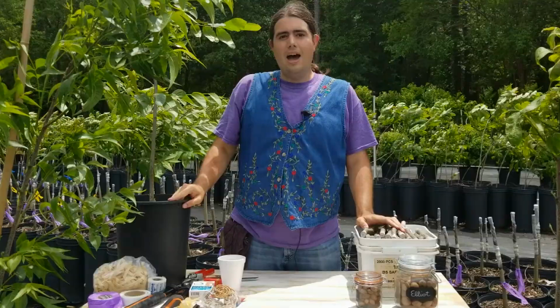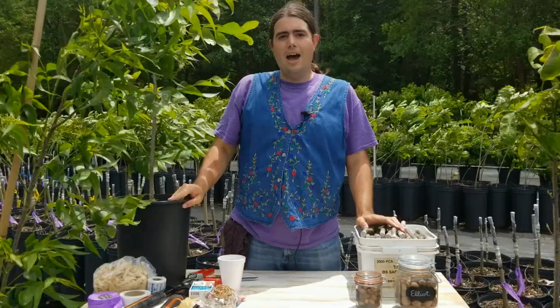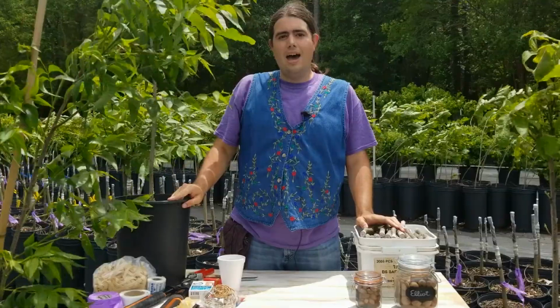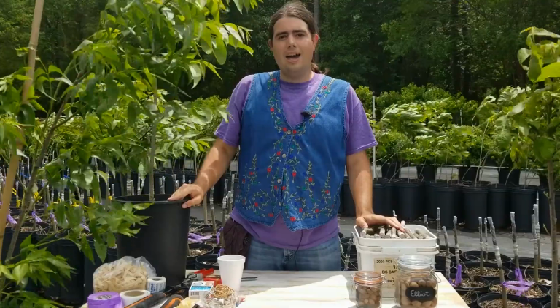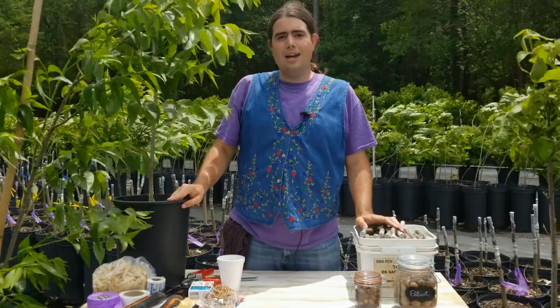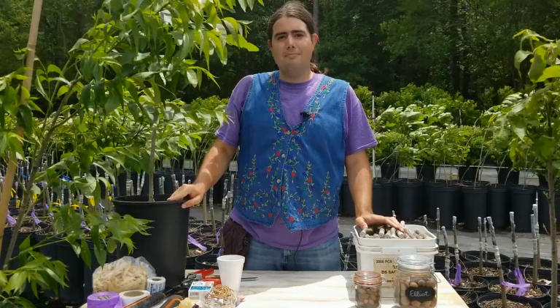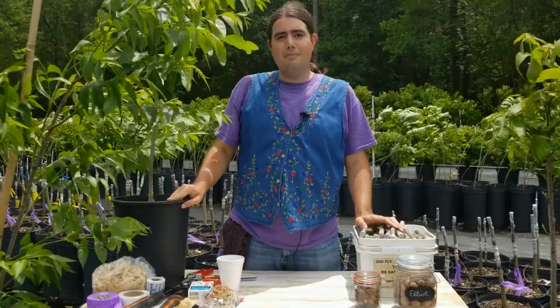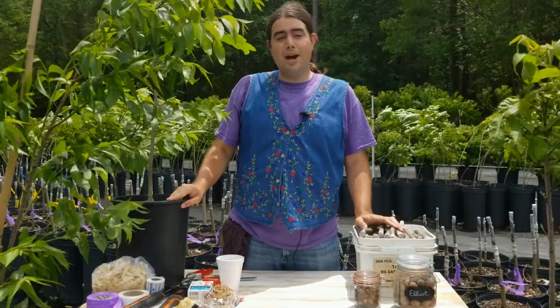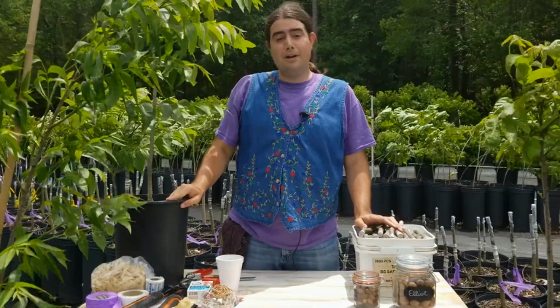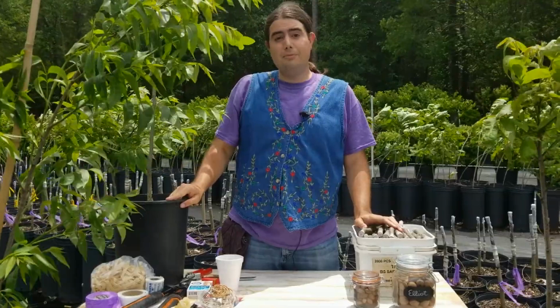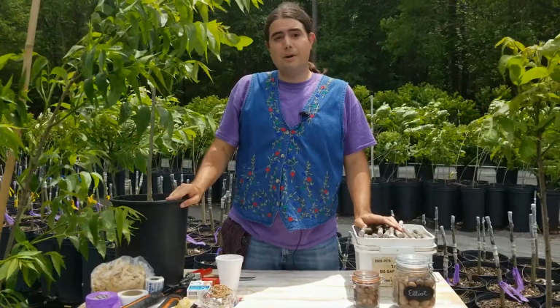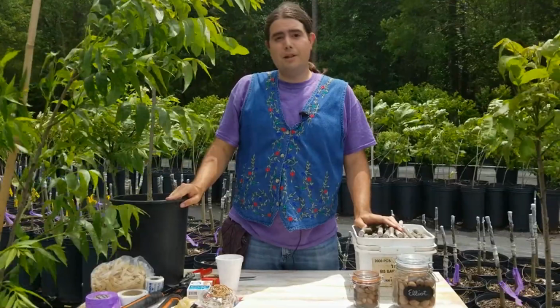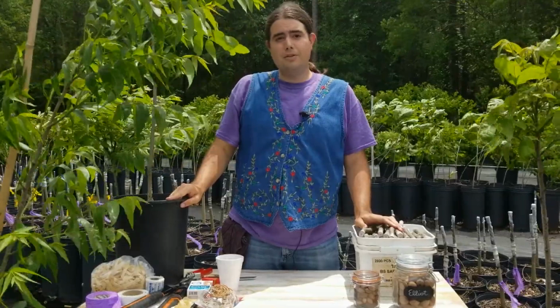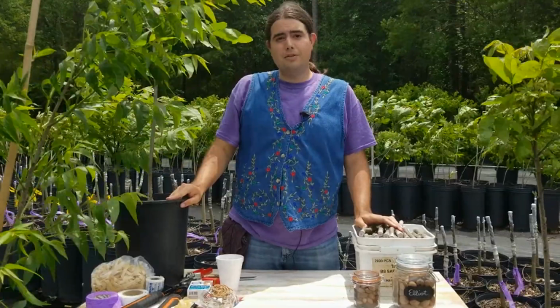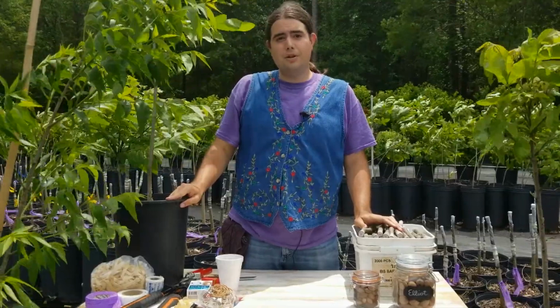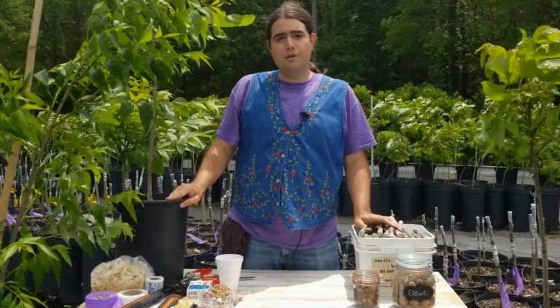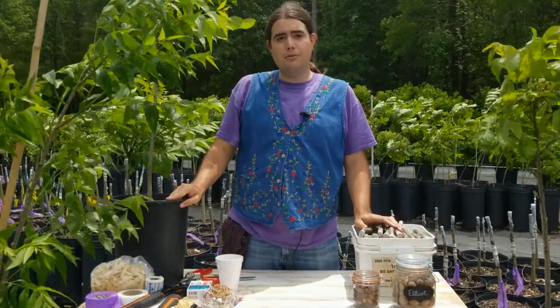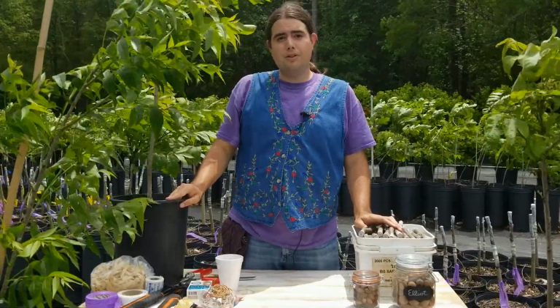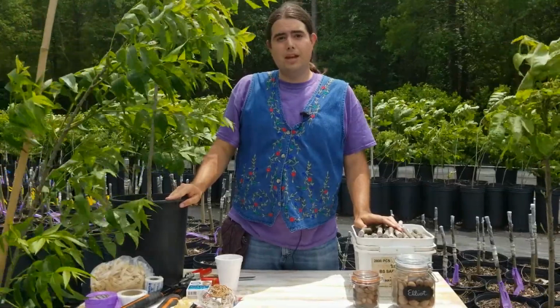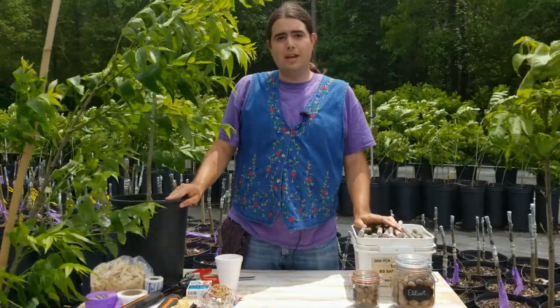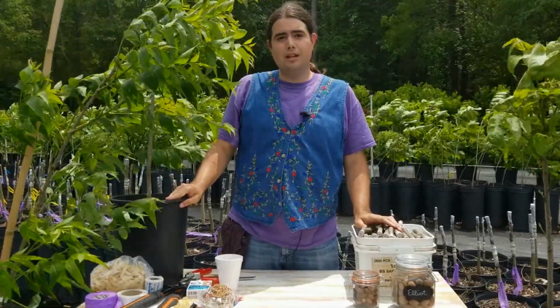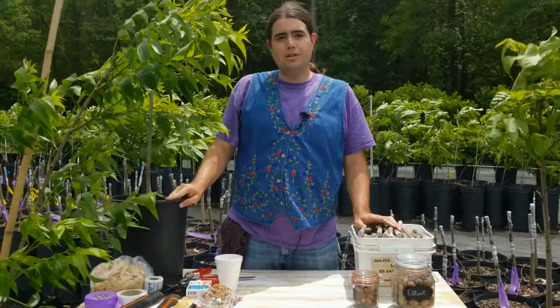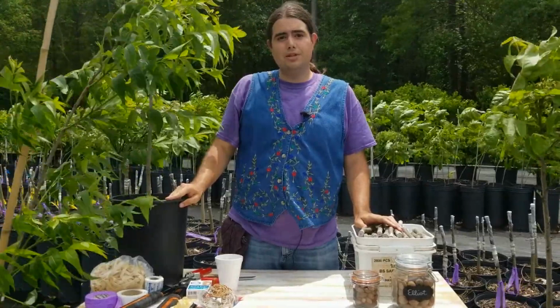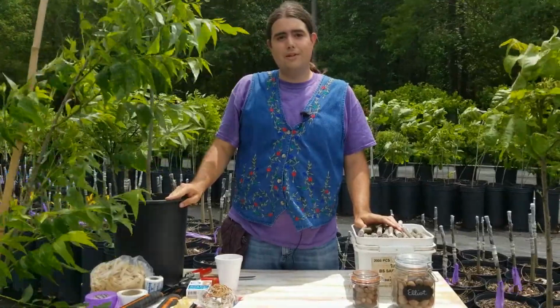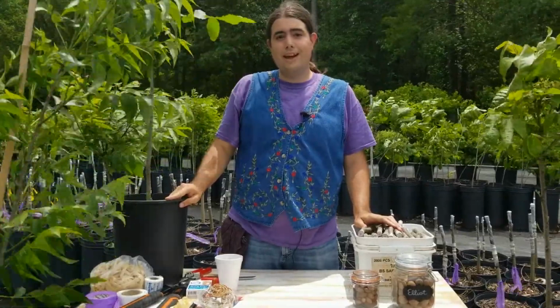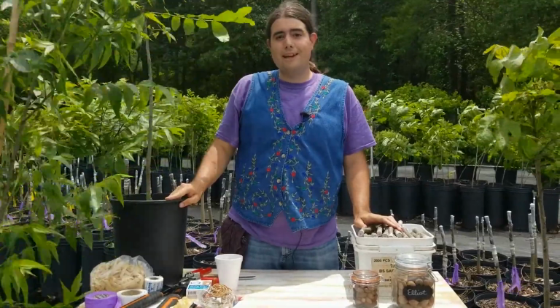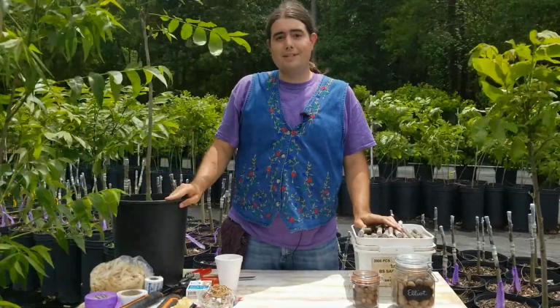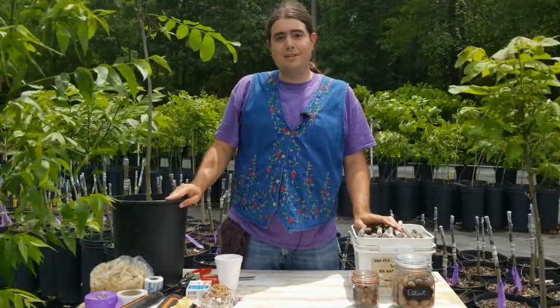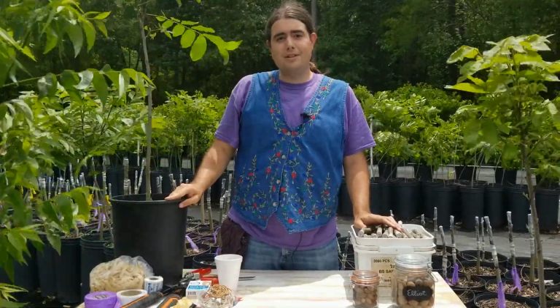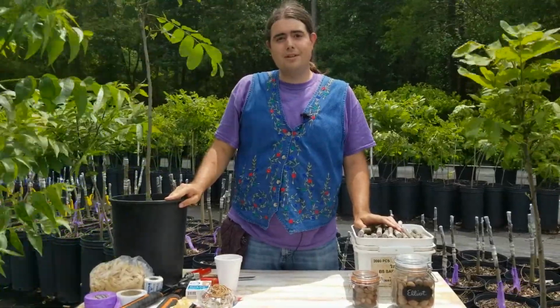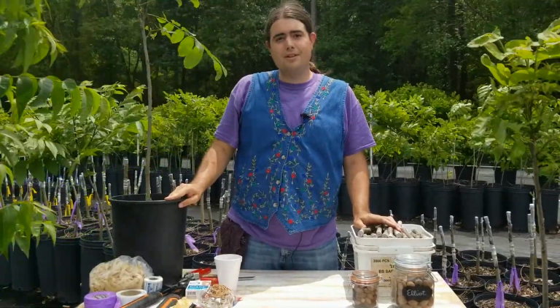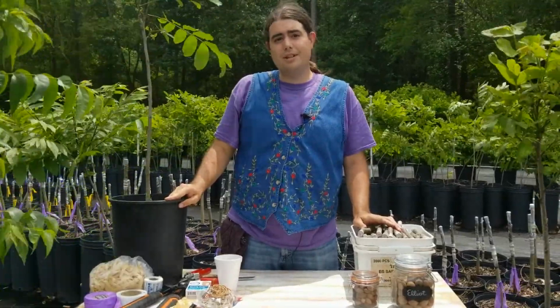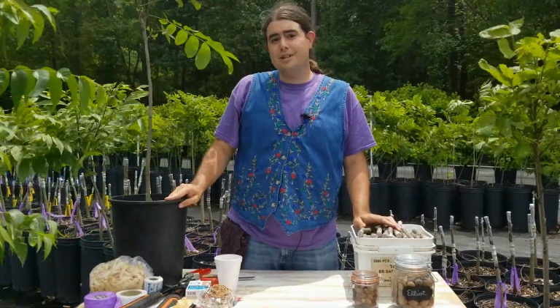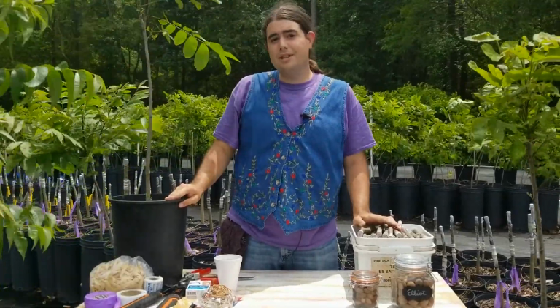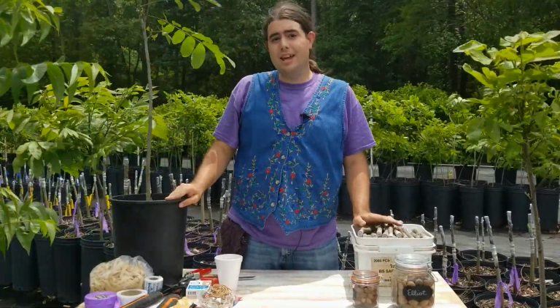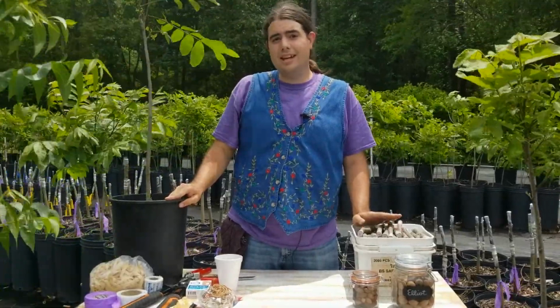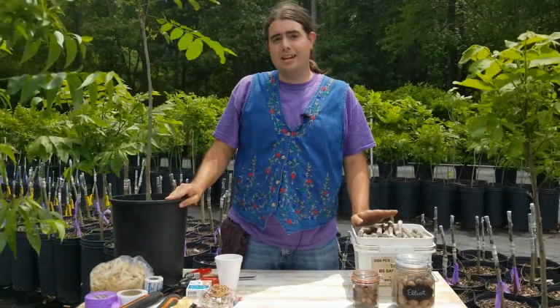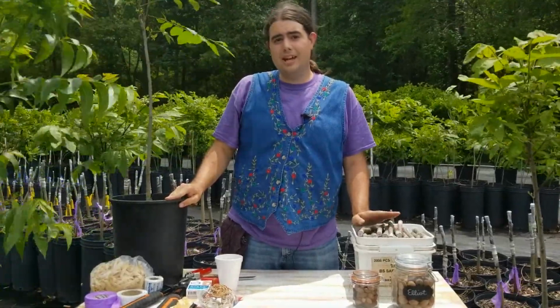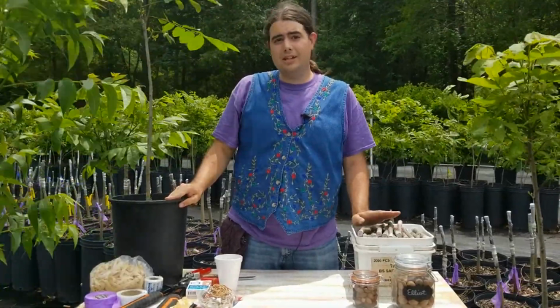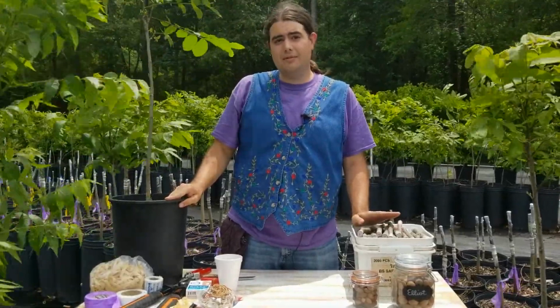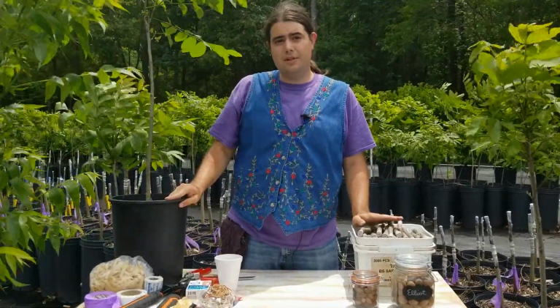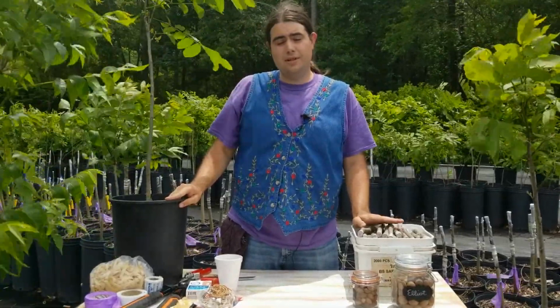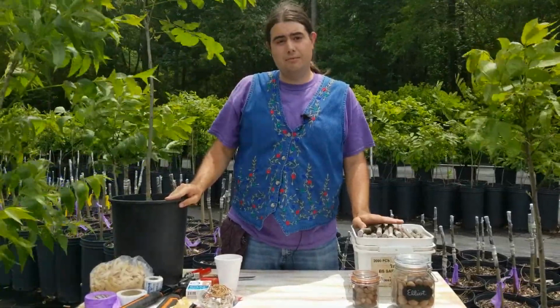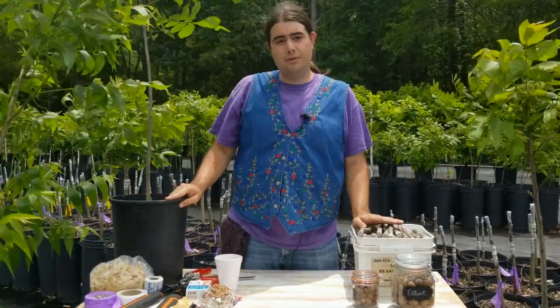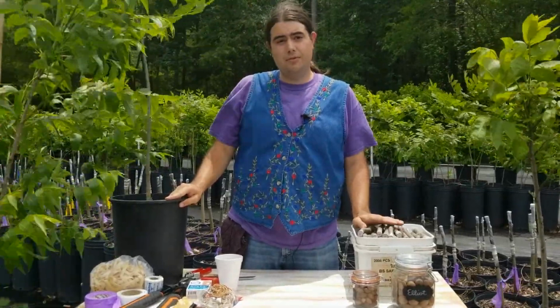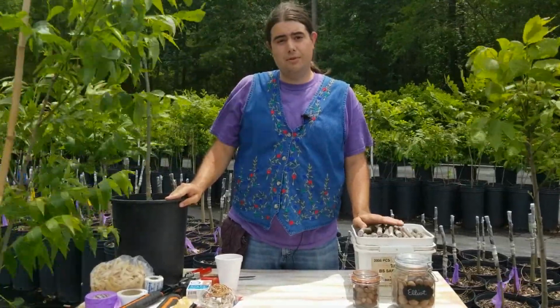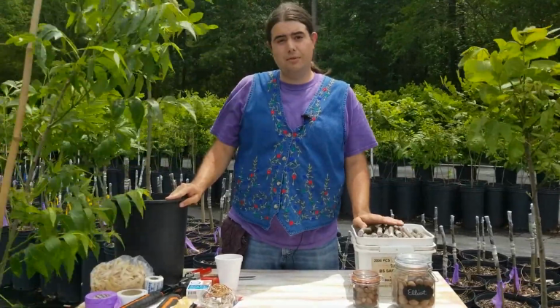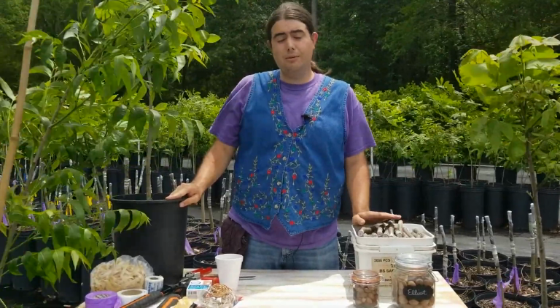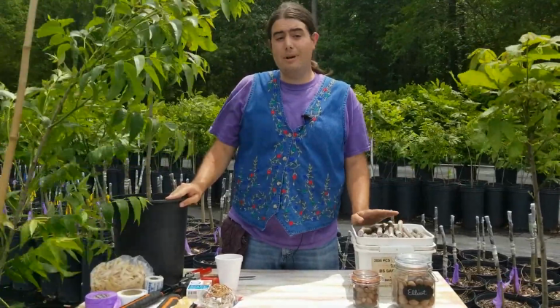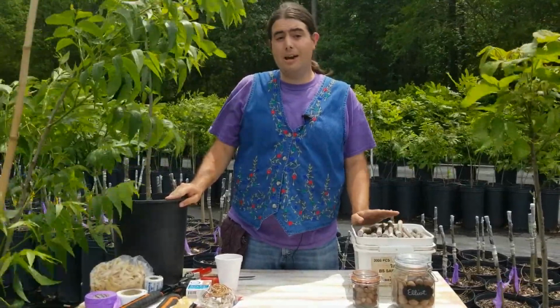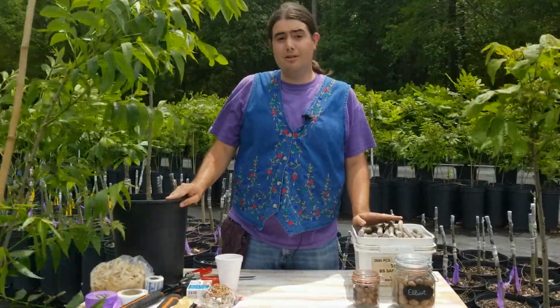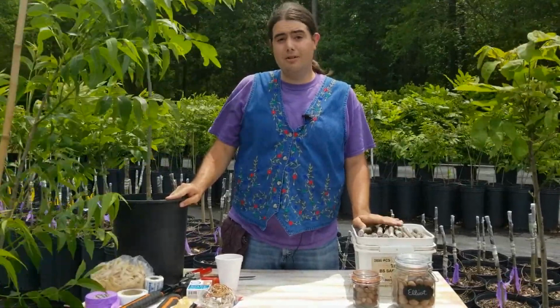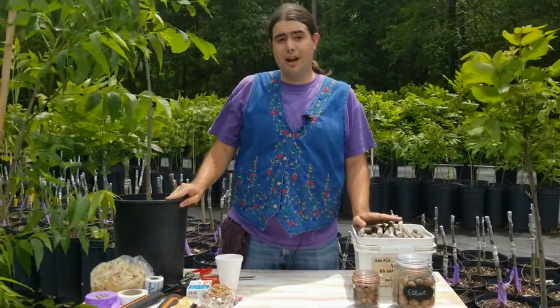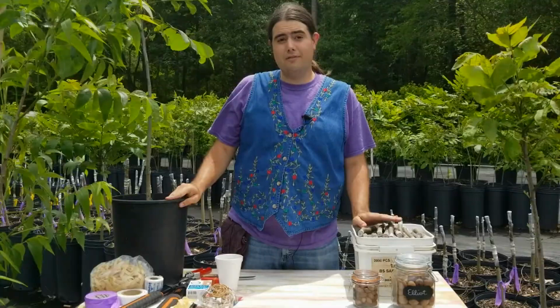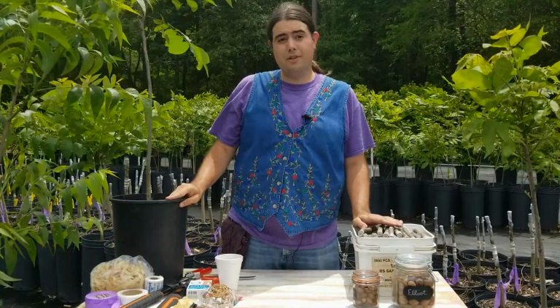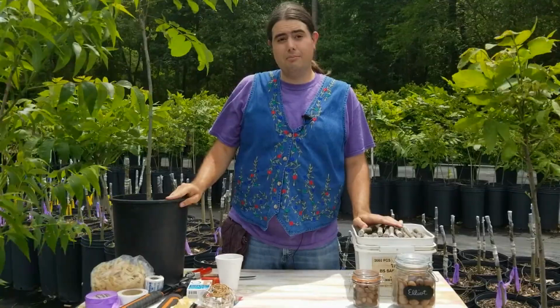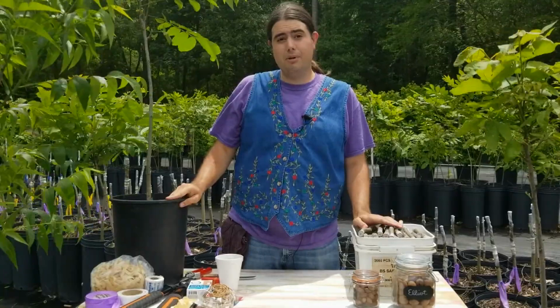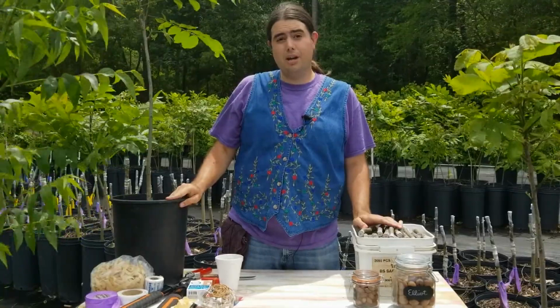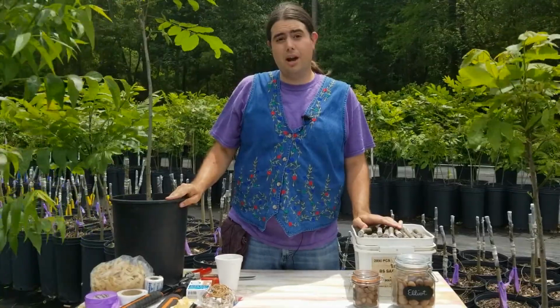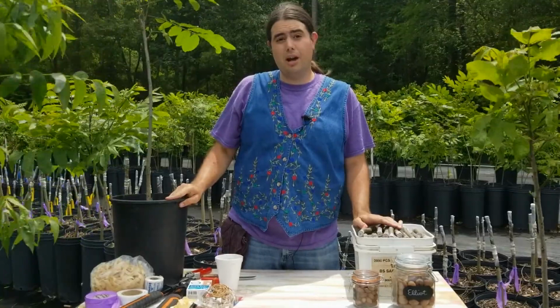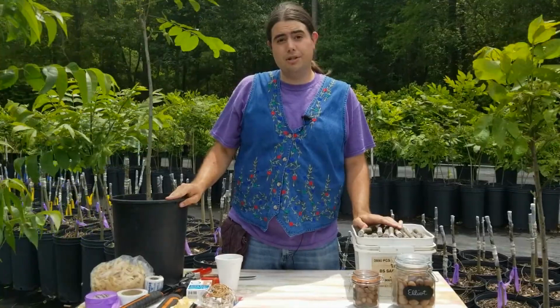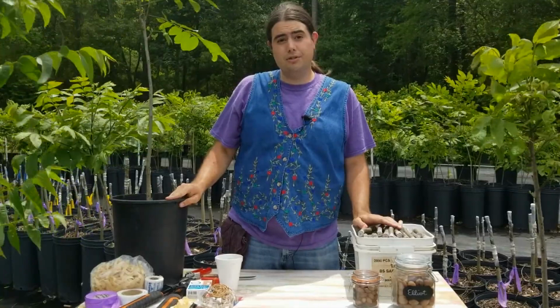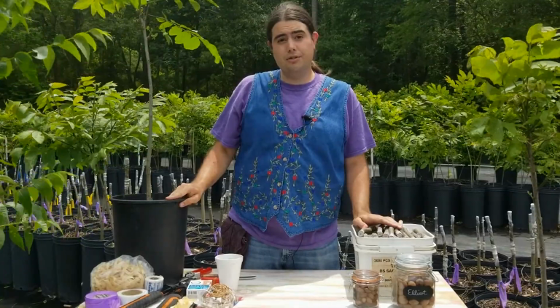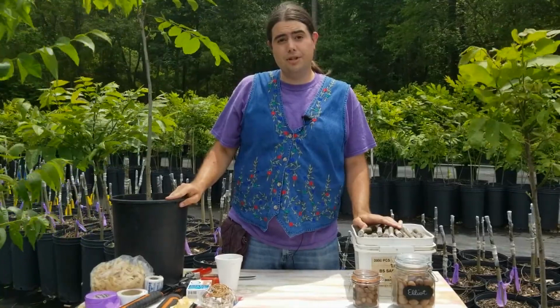Hi, I'm Michael Palazzola with the LSU AgCenter, and today I'd like to visit with you about grafting pecan trees.